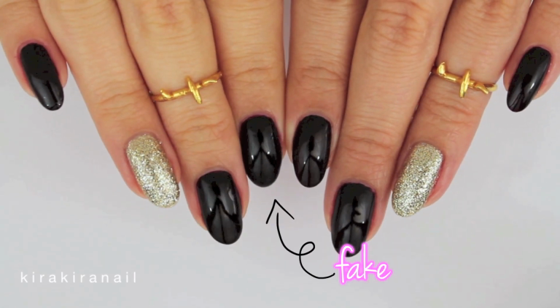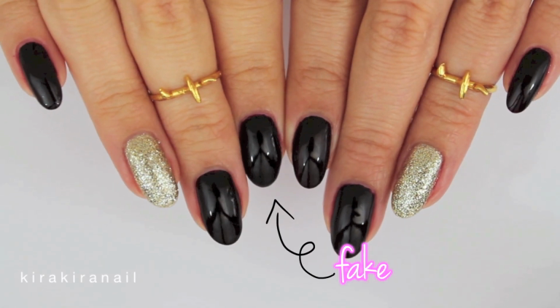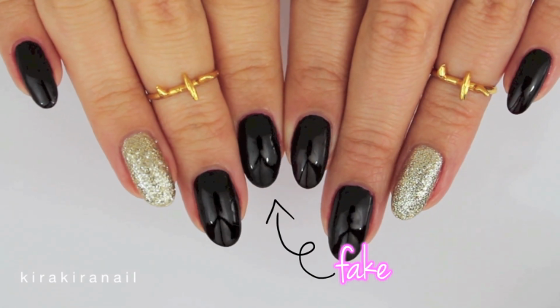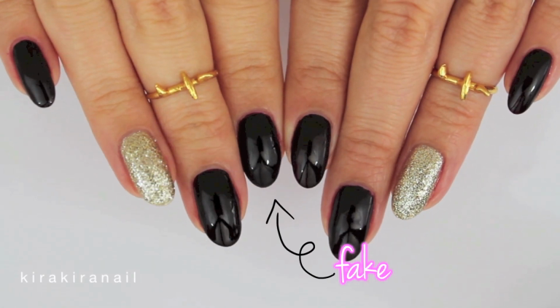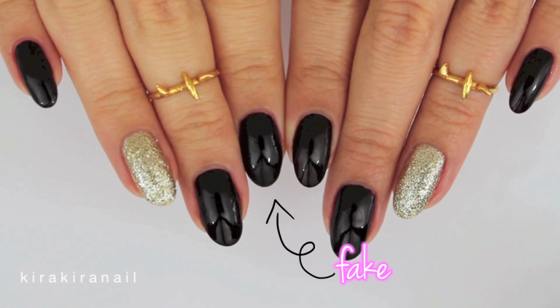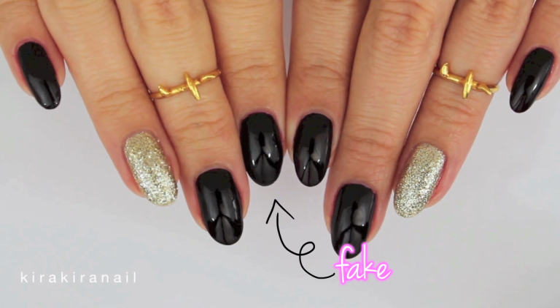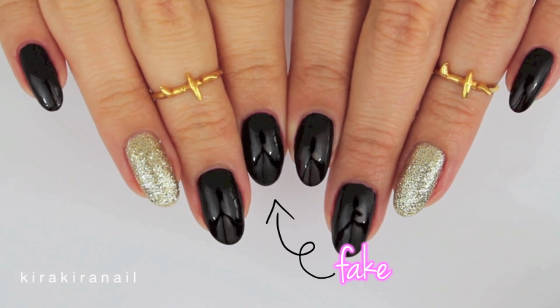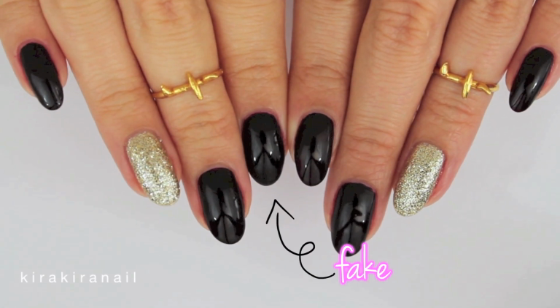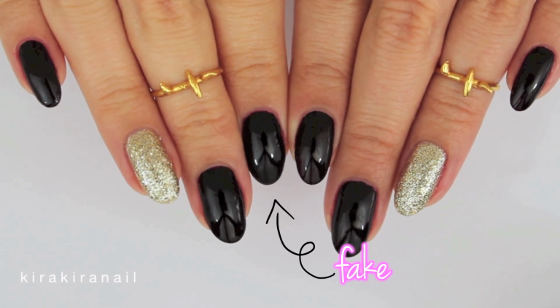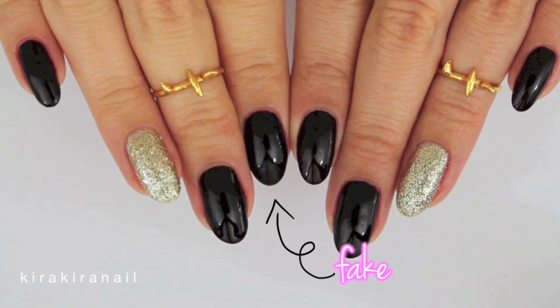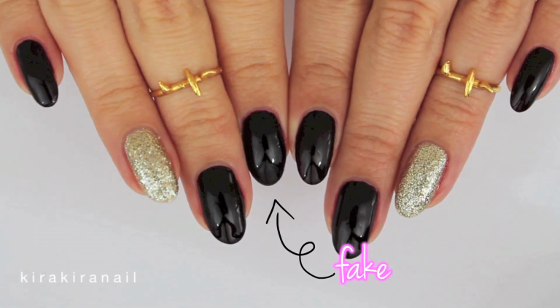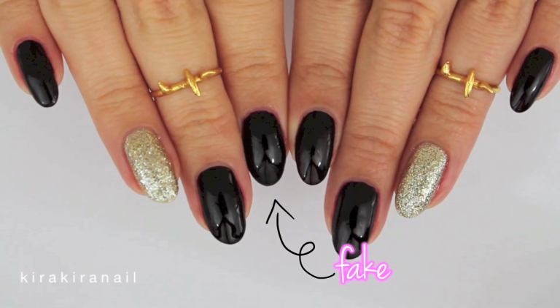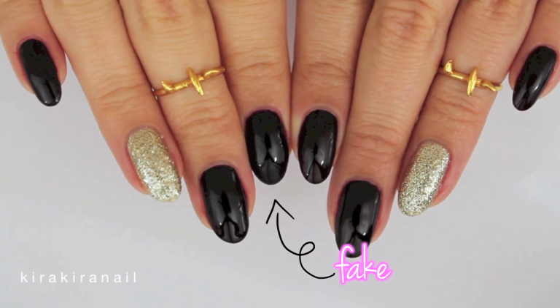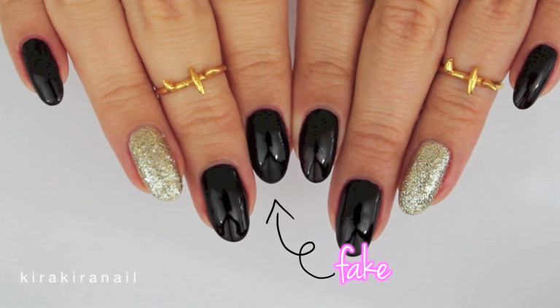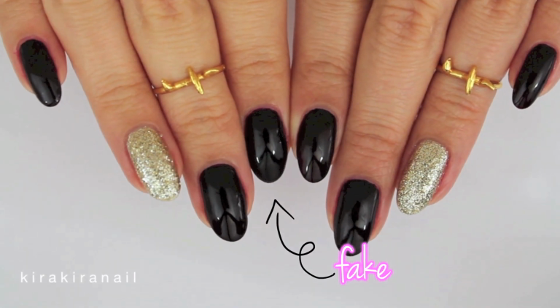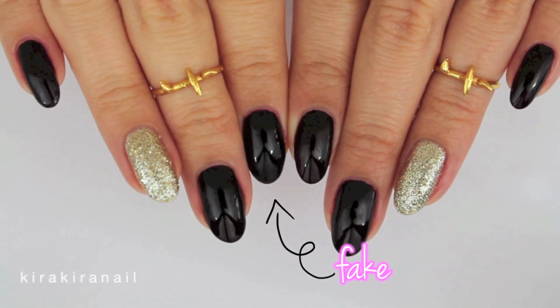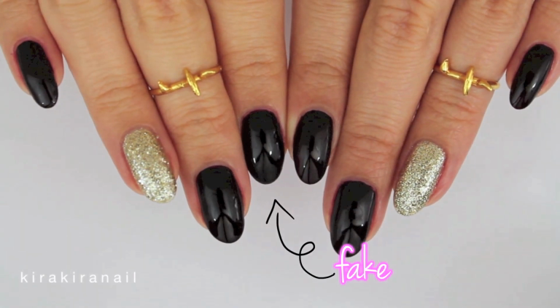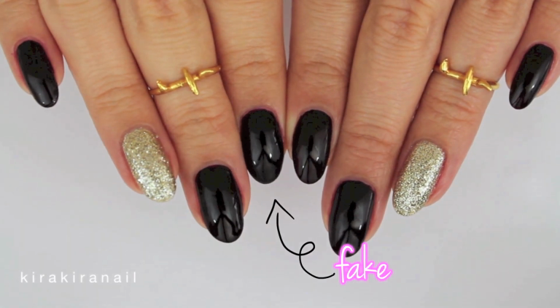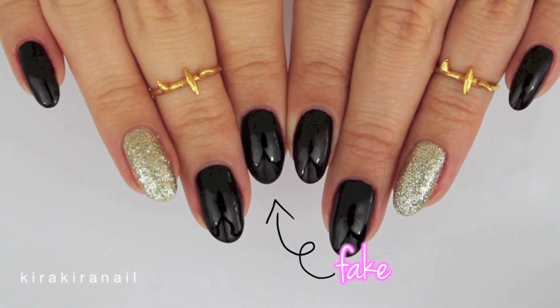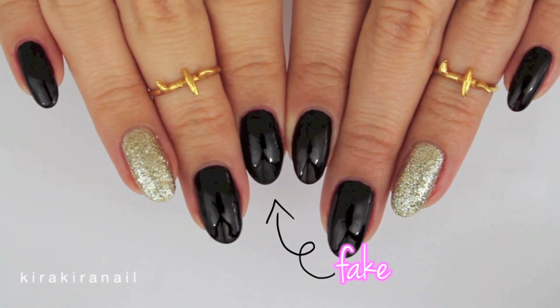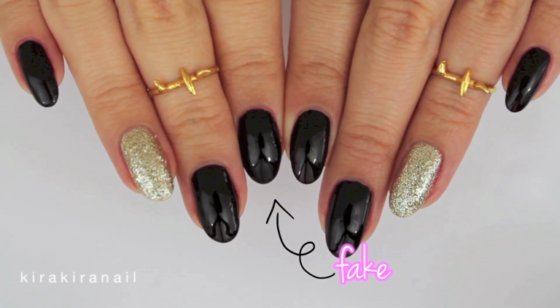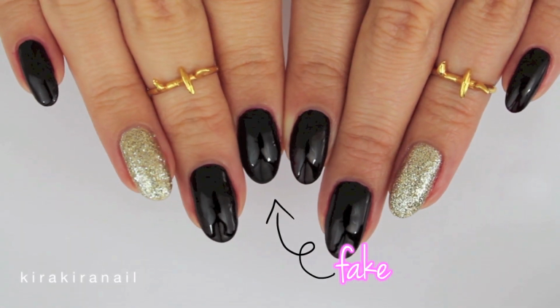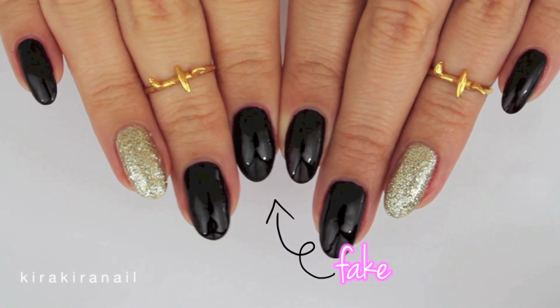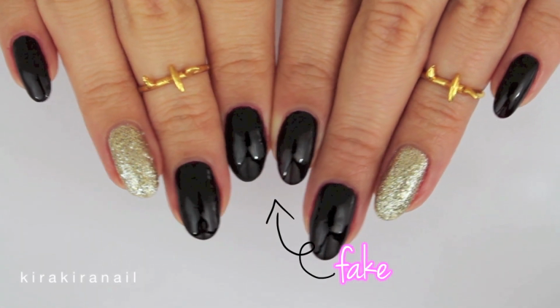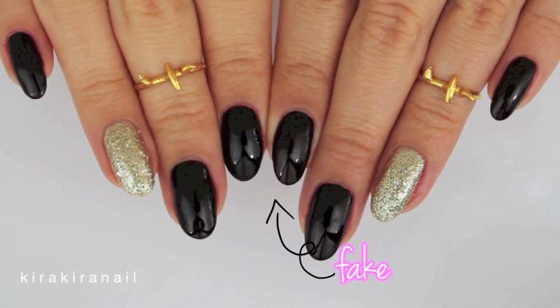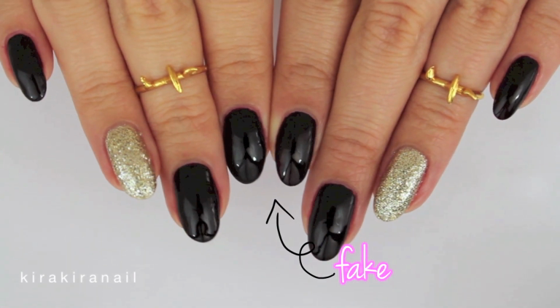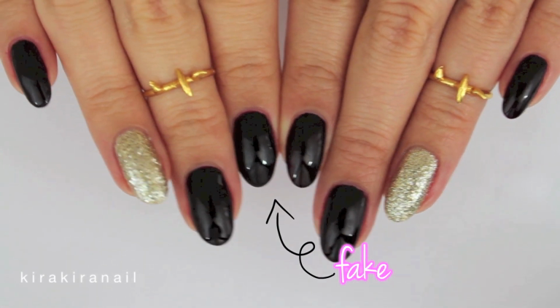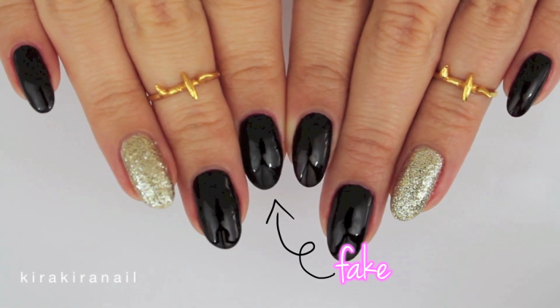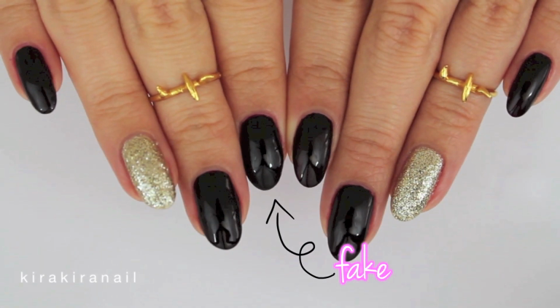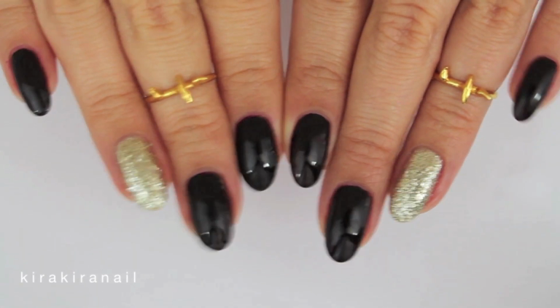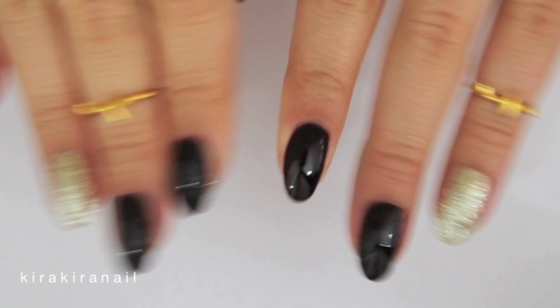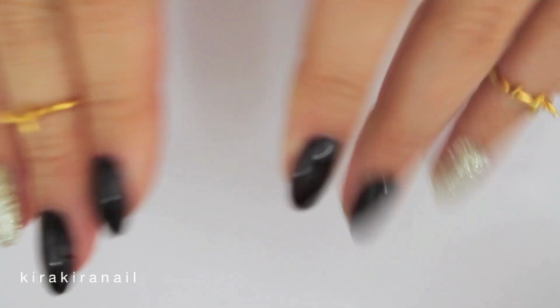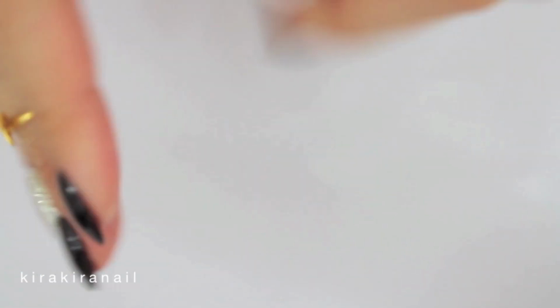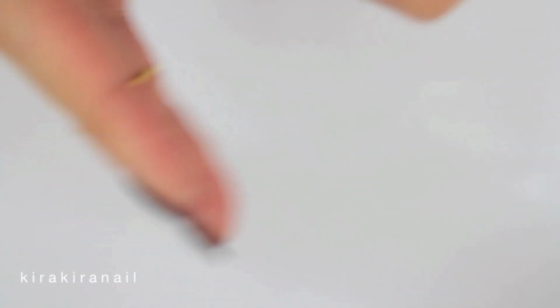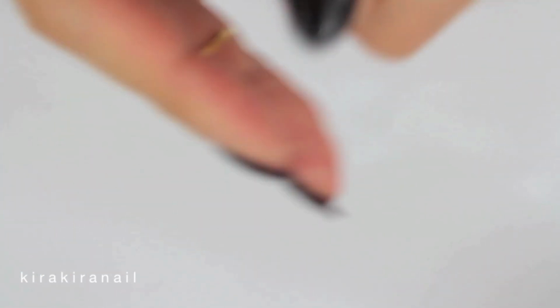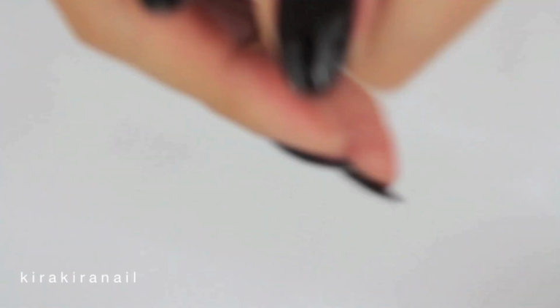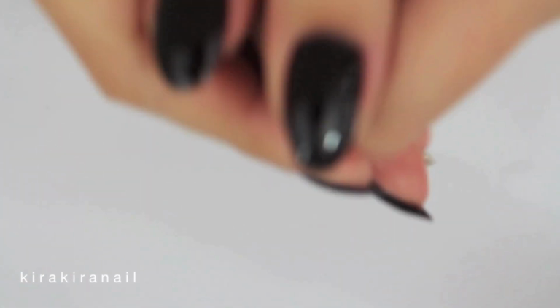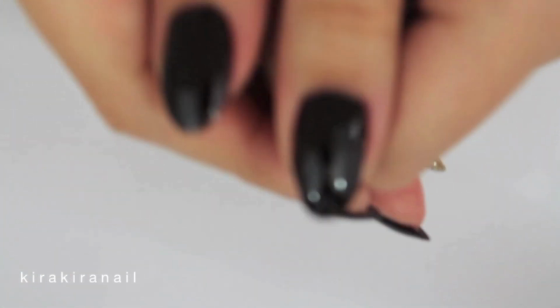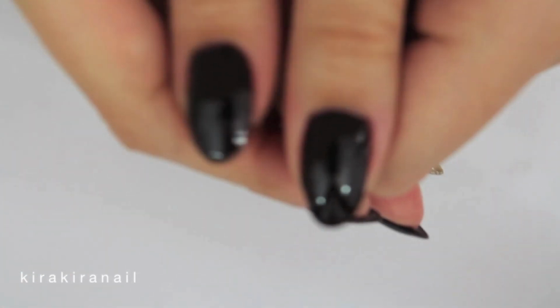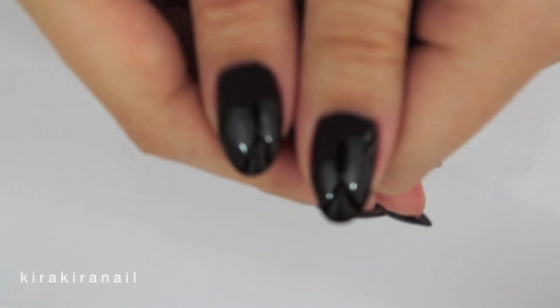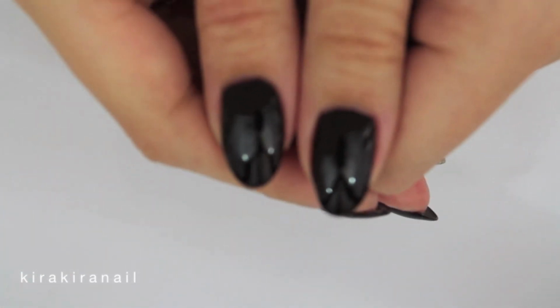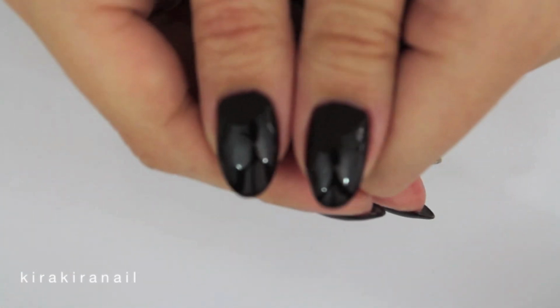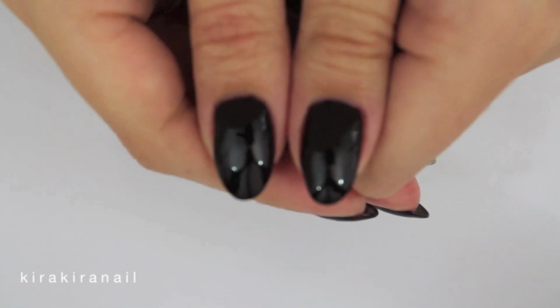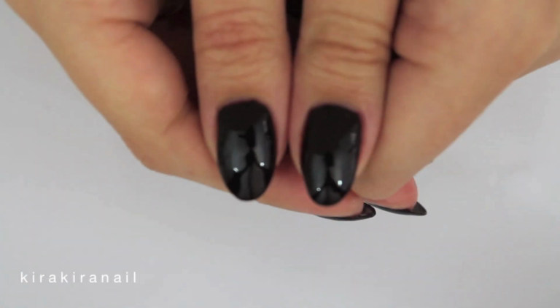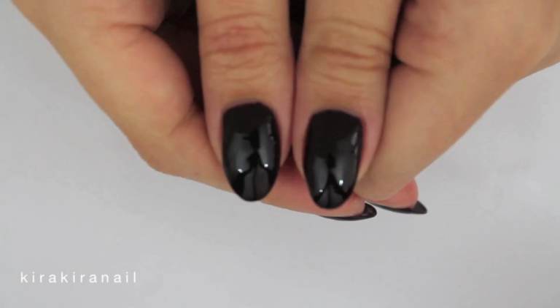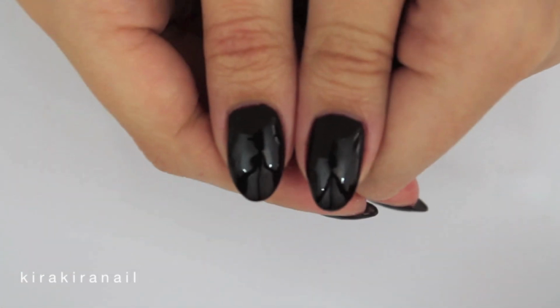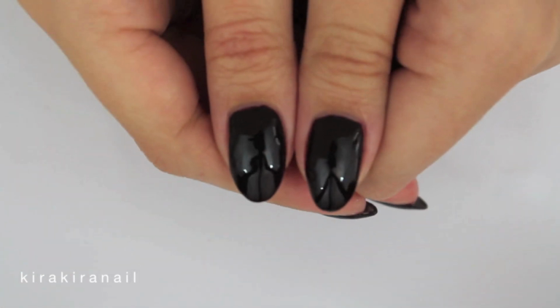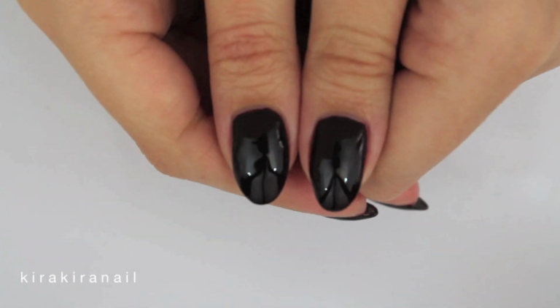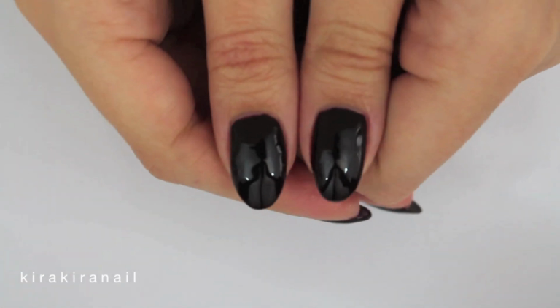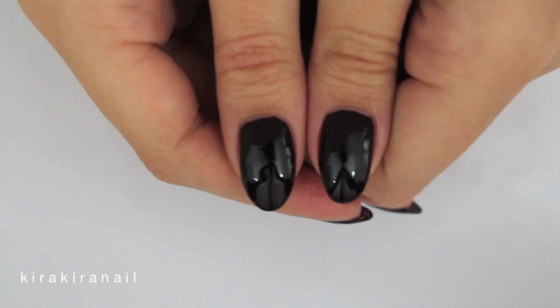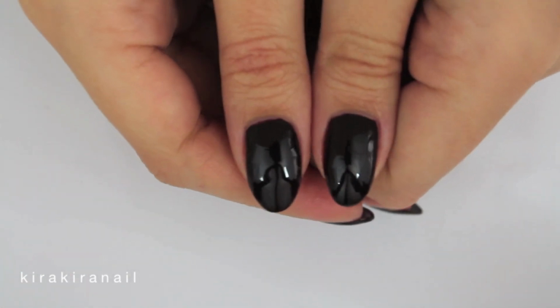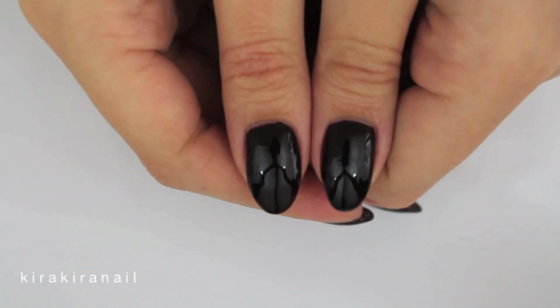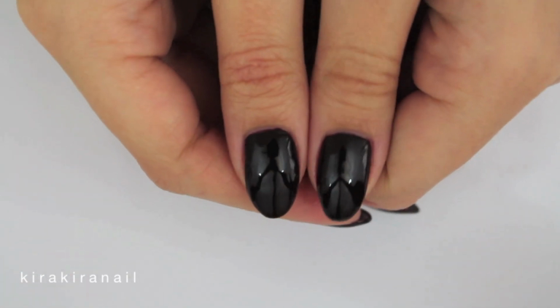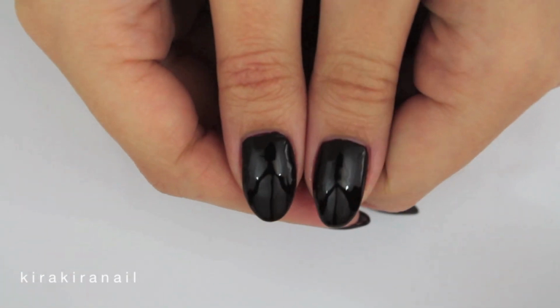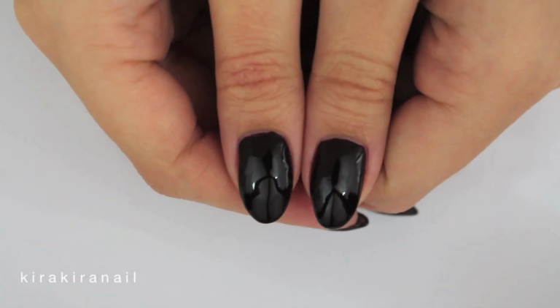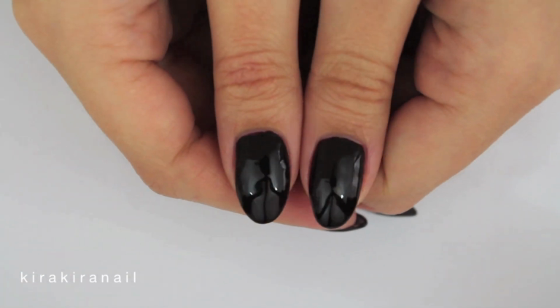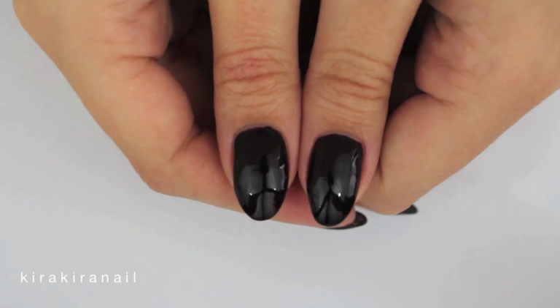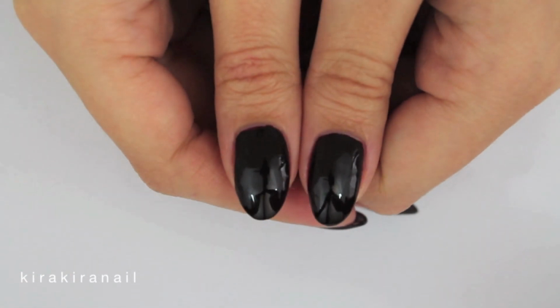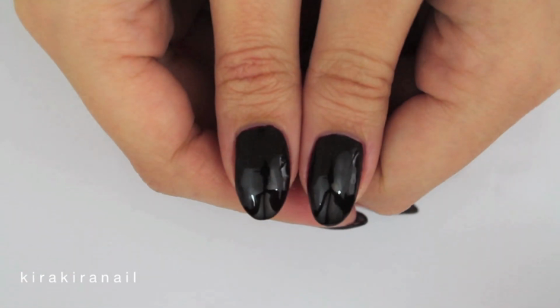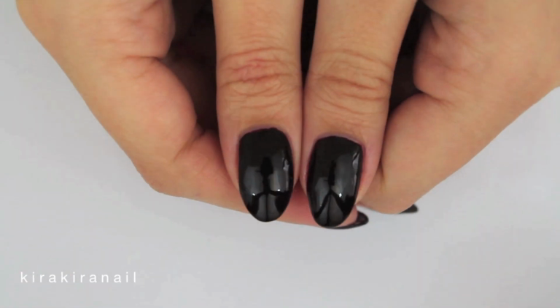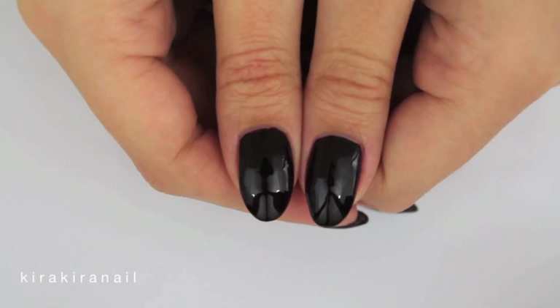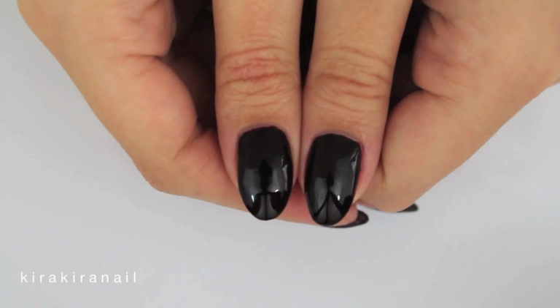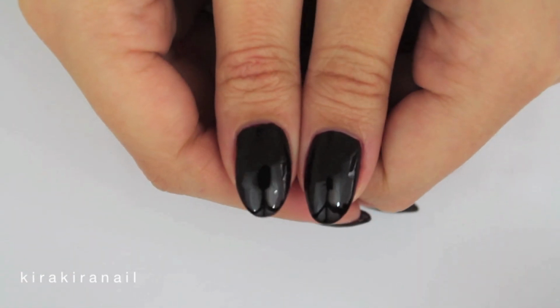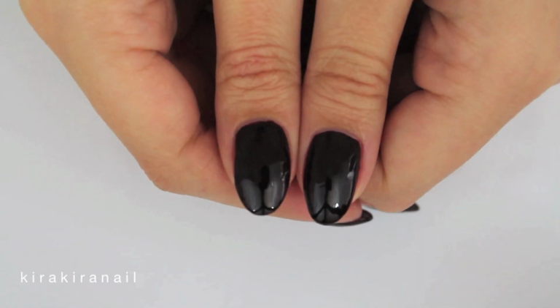Hi lovely Kirakiras! It's time for an updated video on how I fix or replace a completely broken nail.